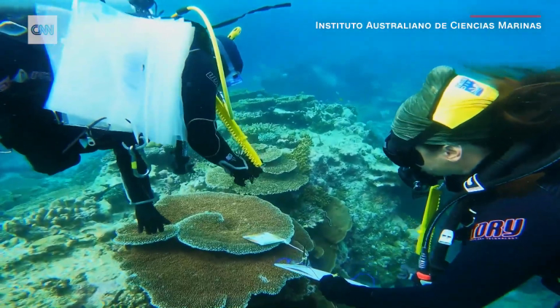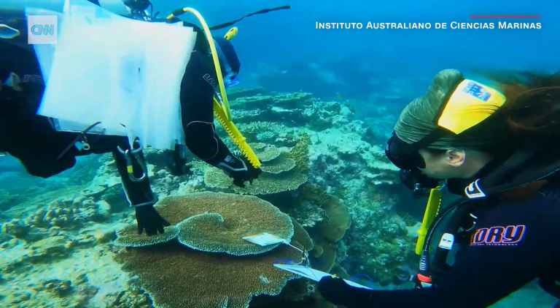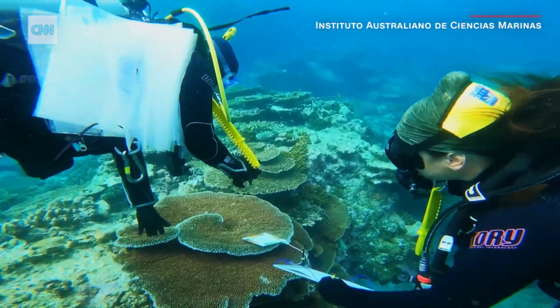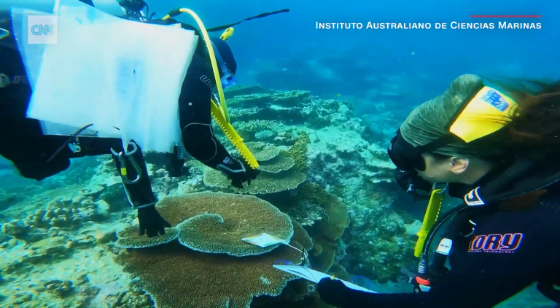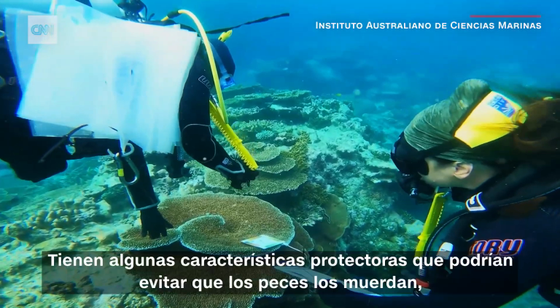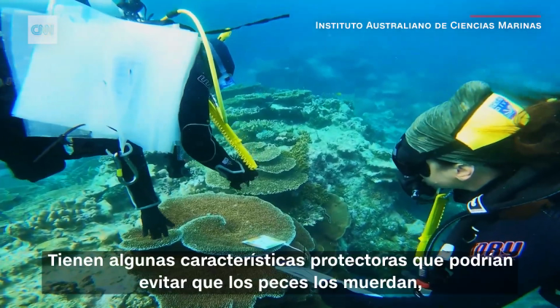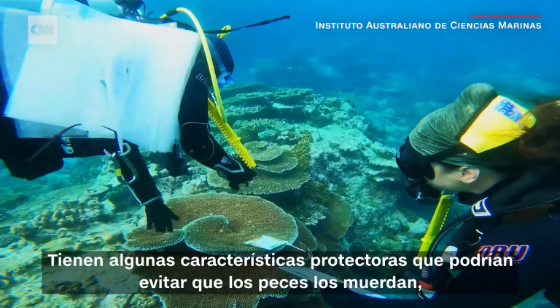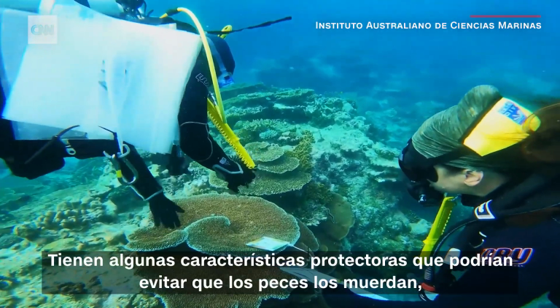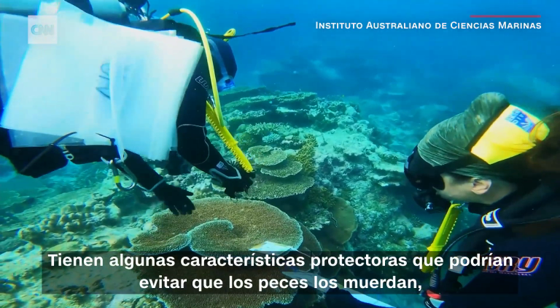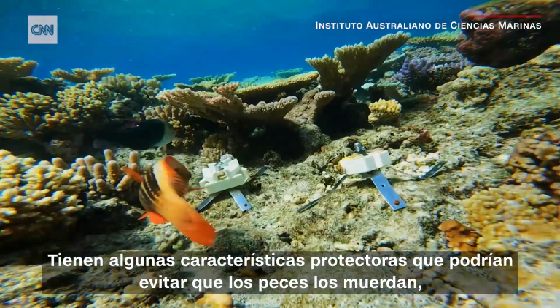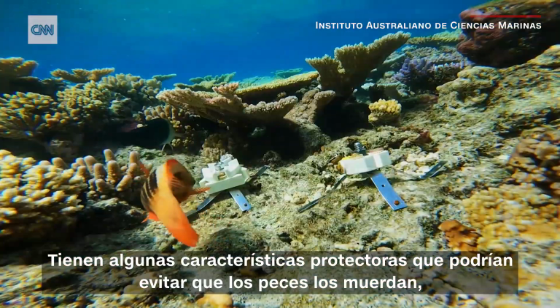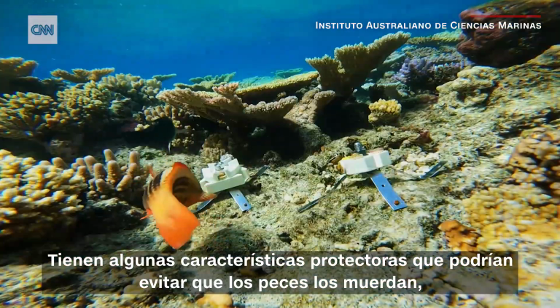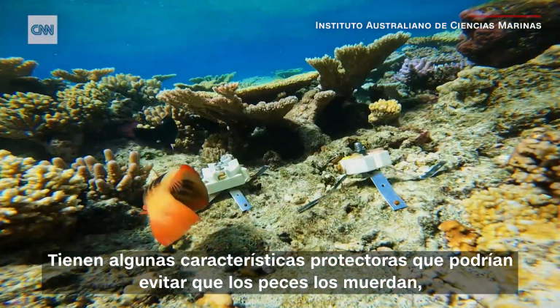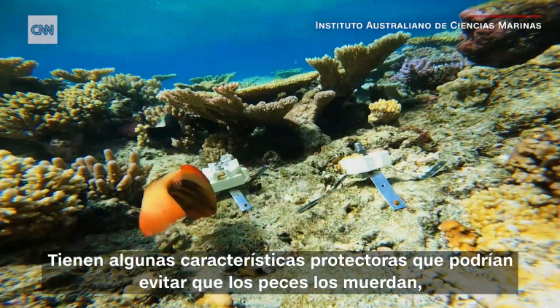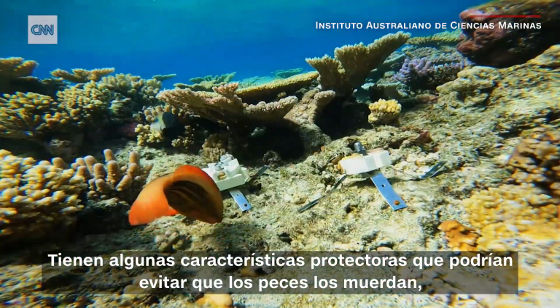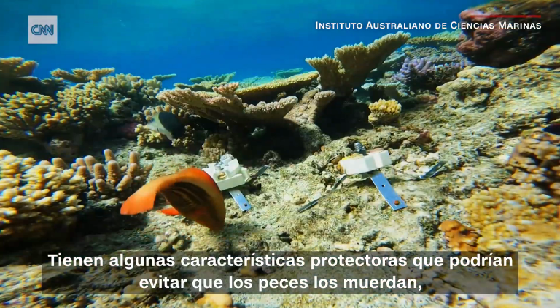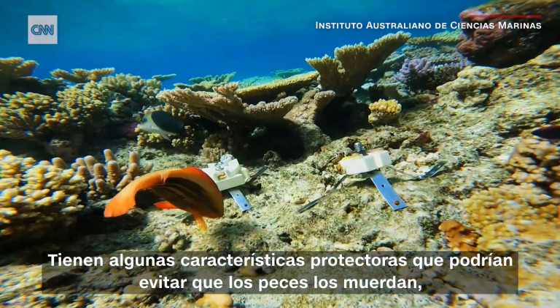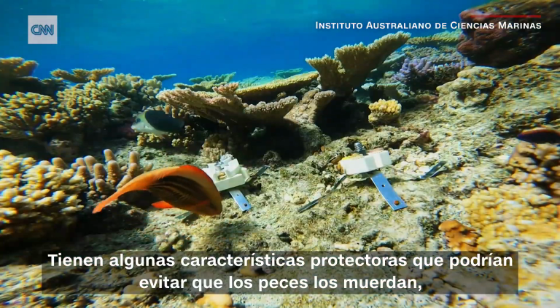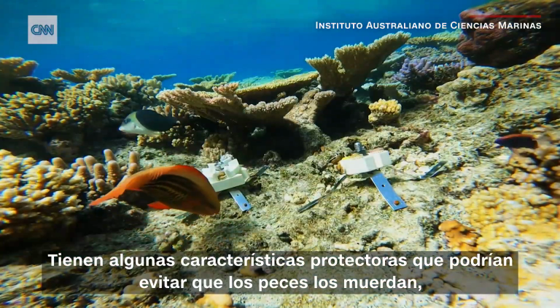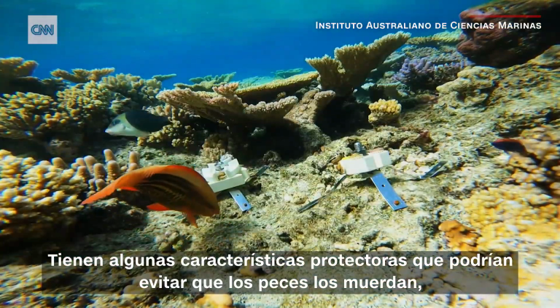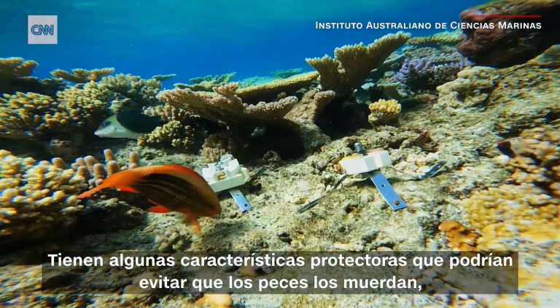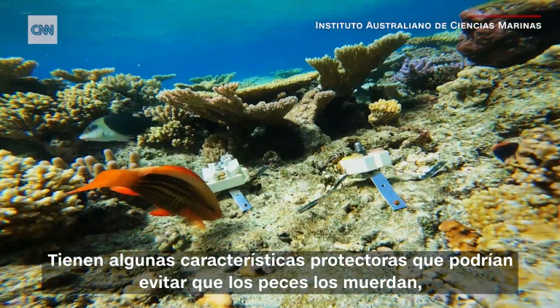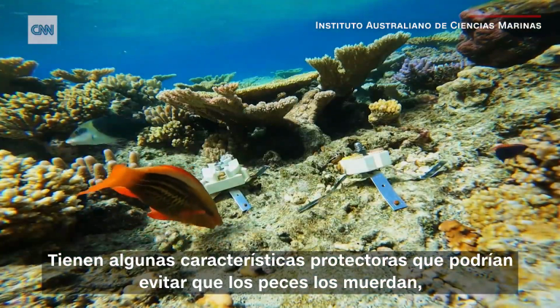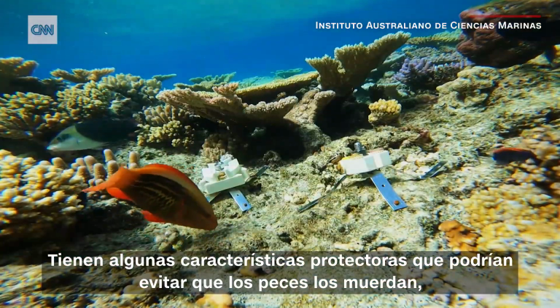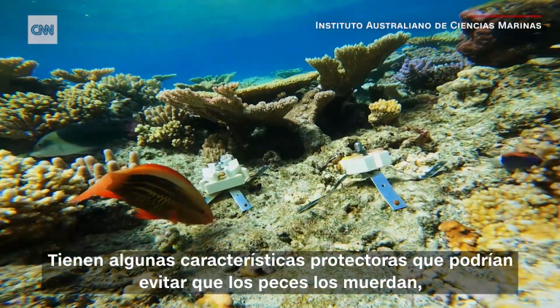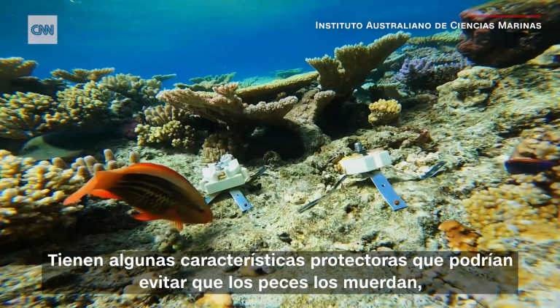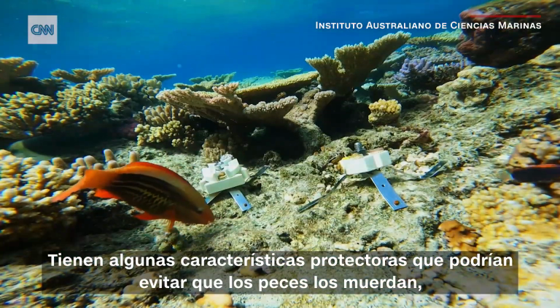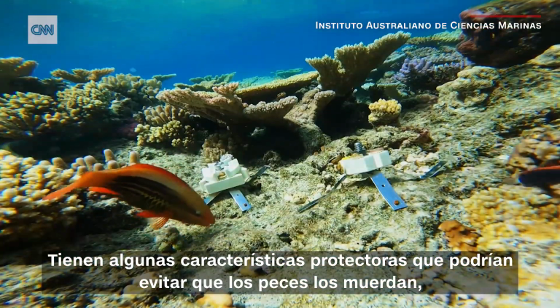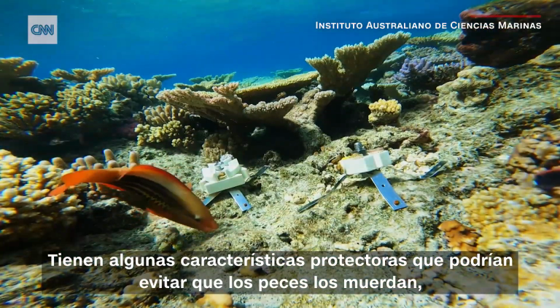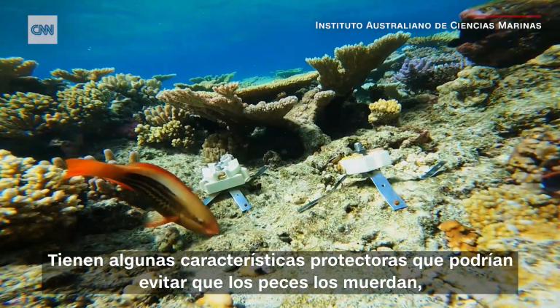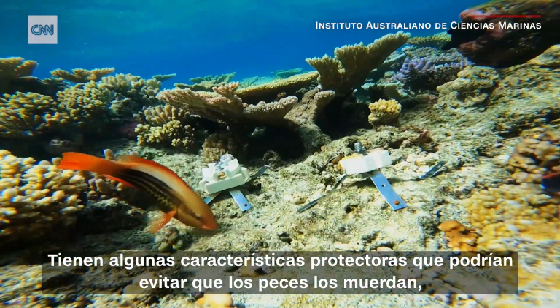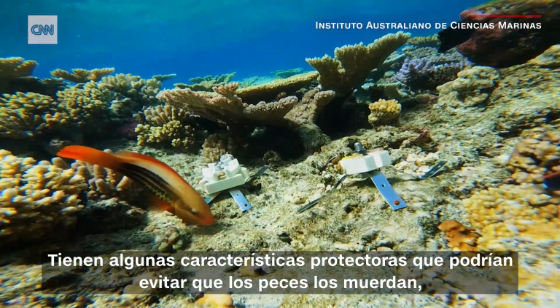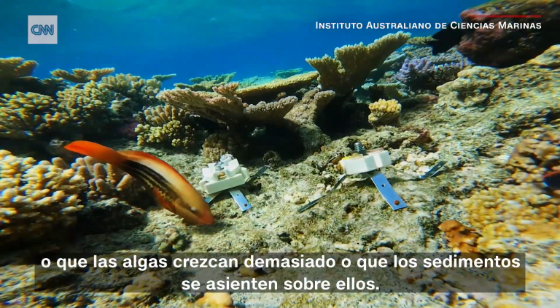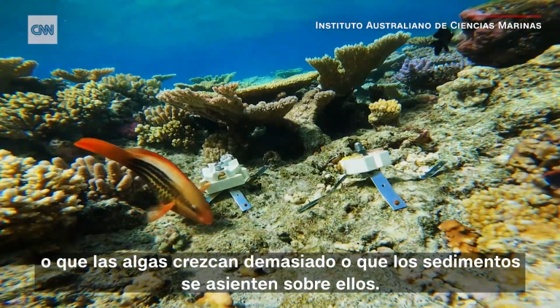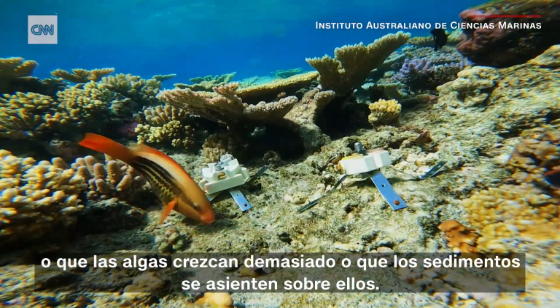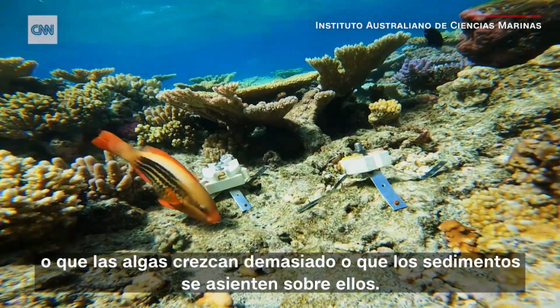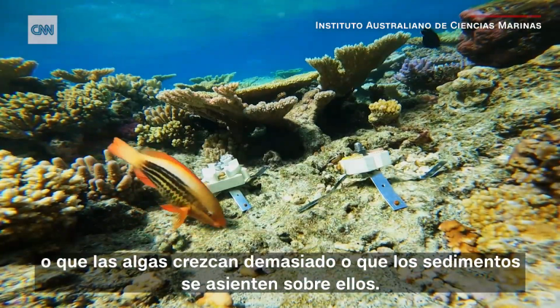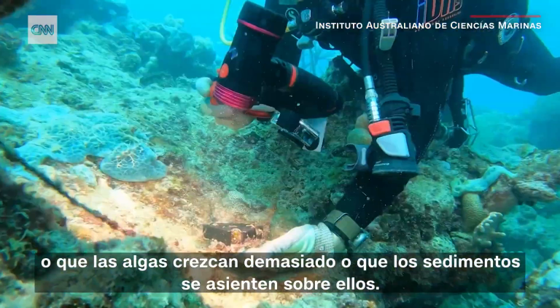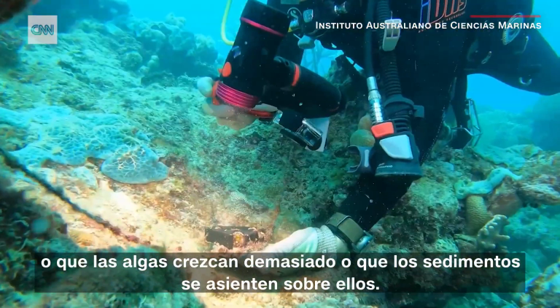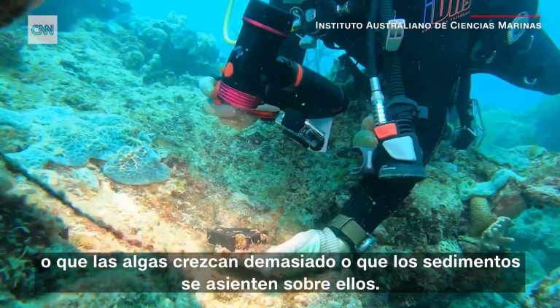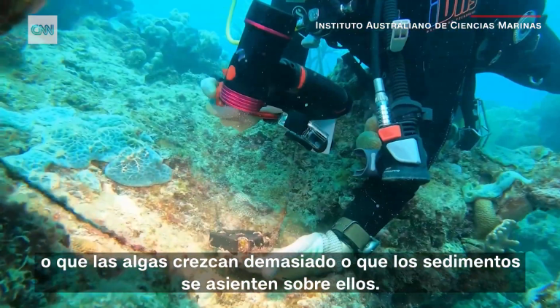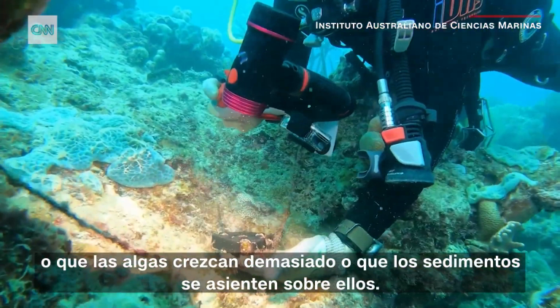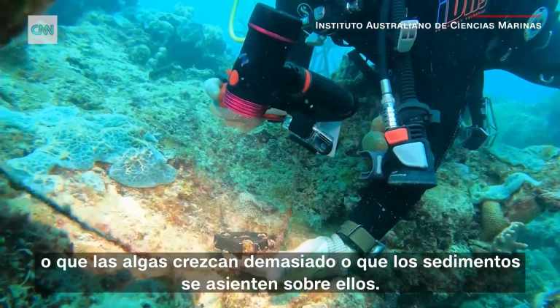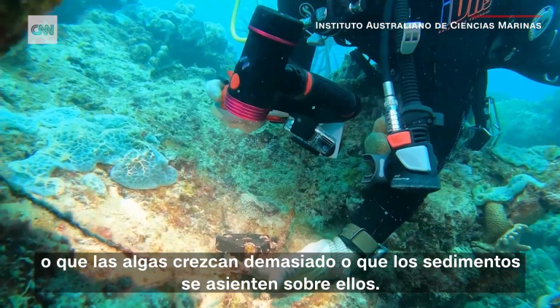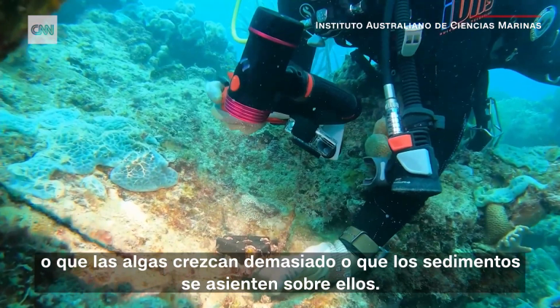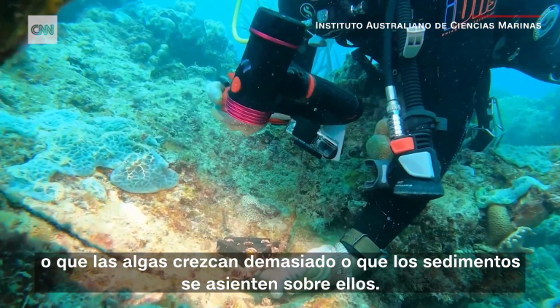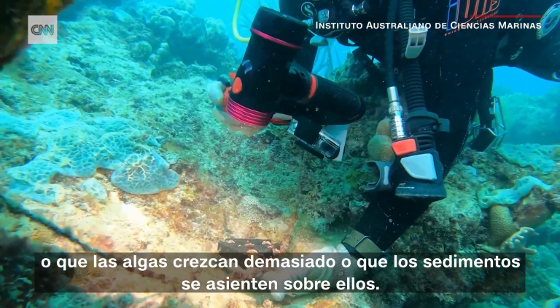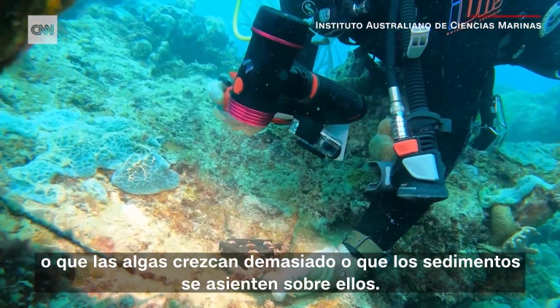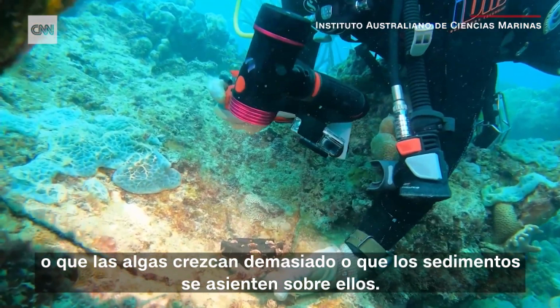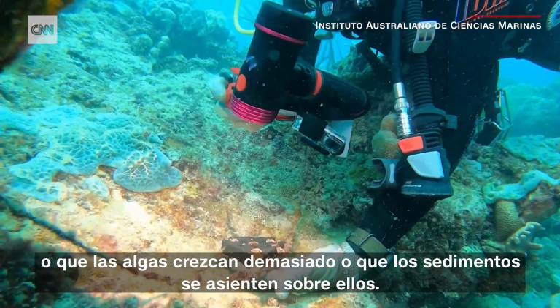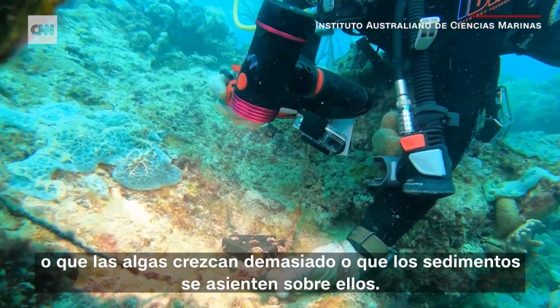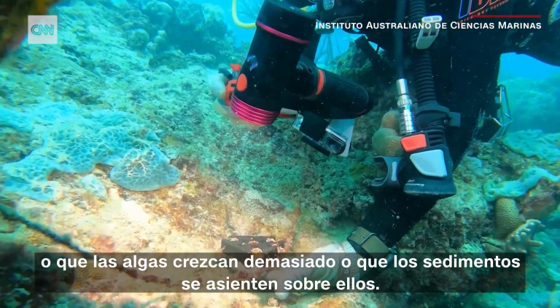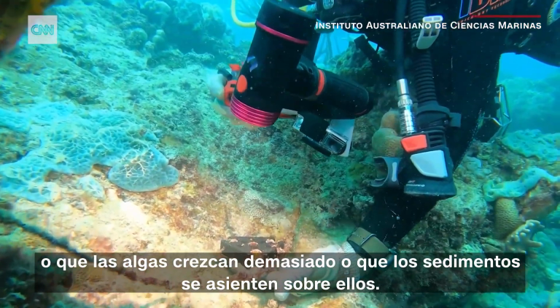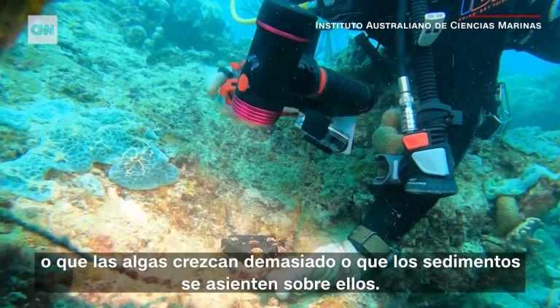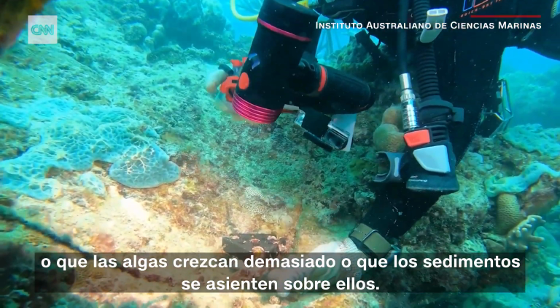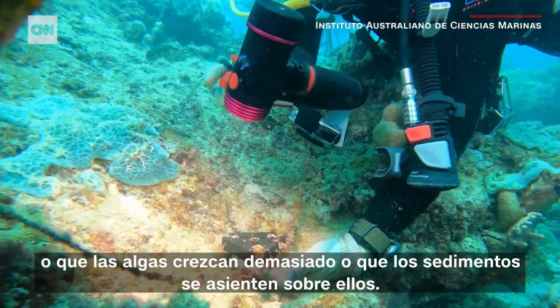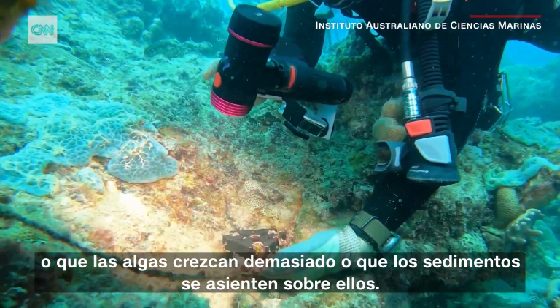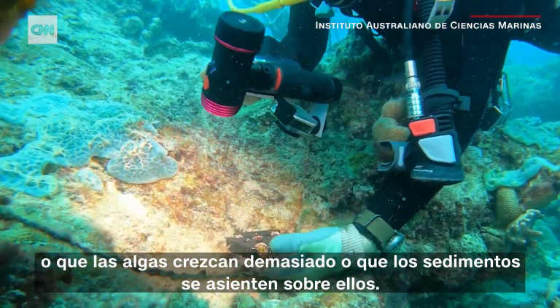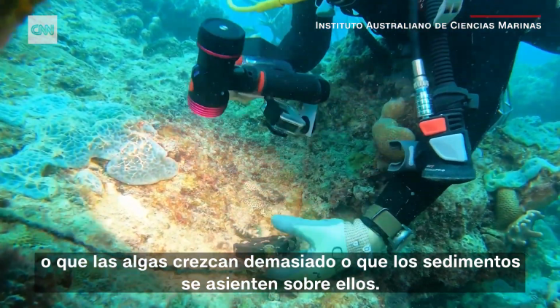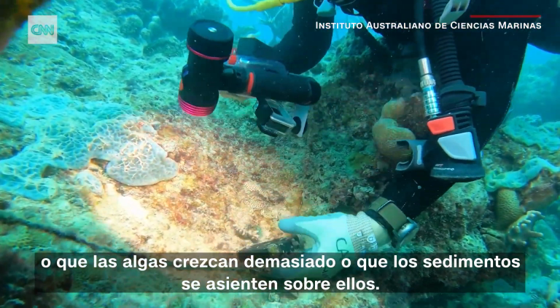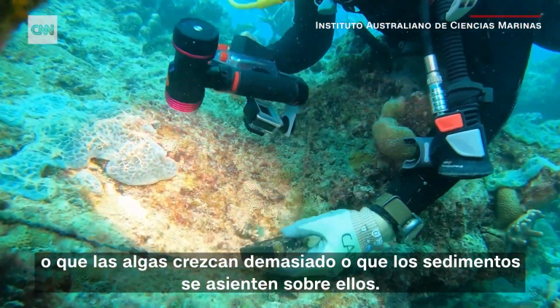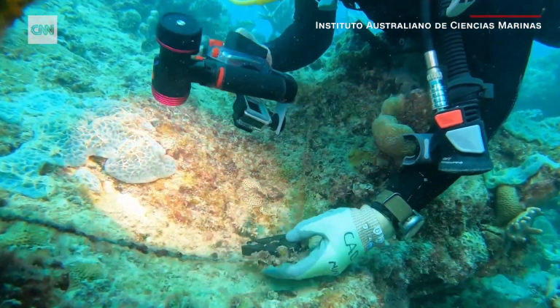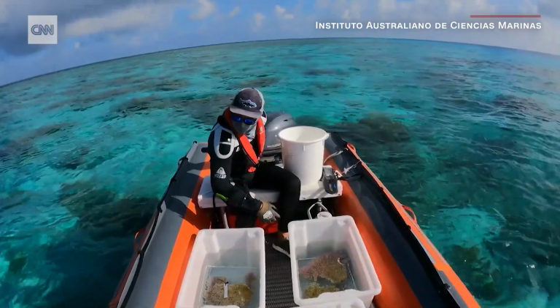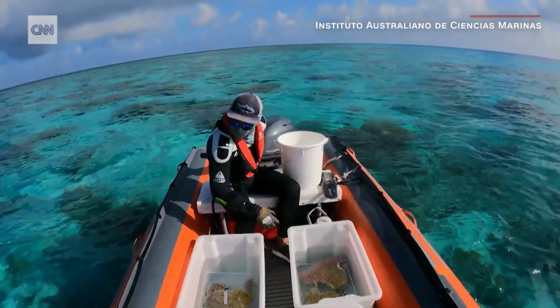They have some protective features that might stop fish from biting them, or algae from overgrowing on them, or sediment from settling on them.